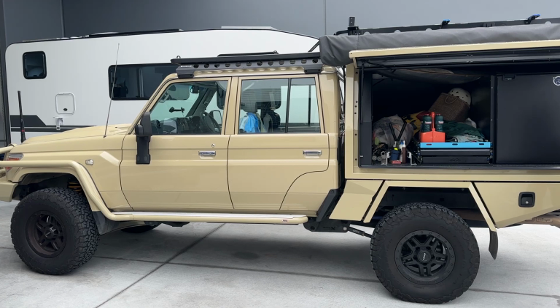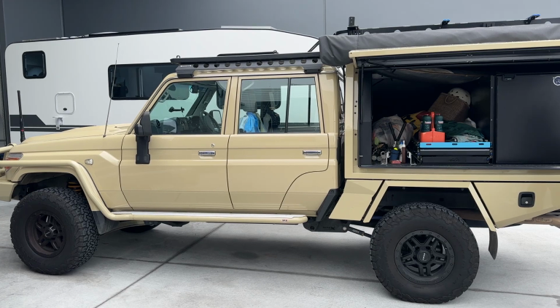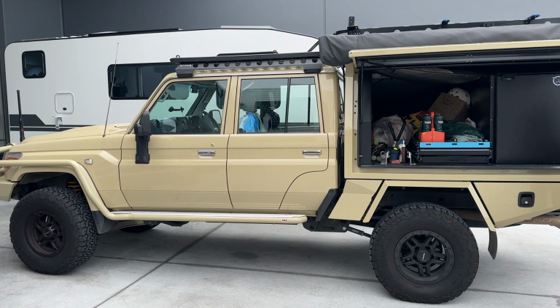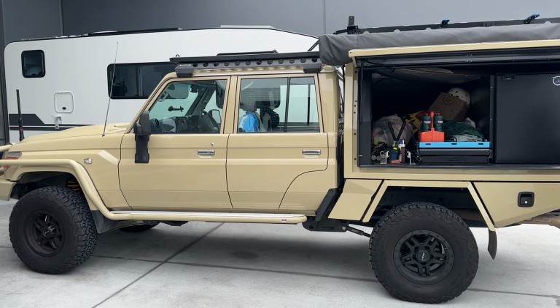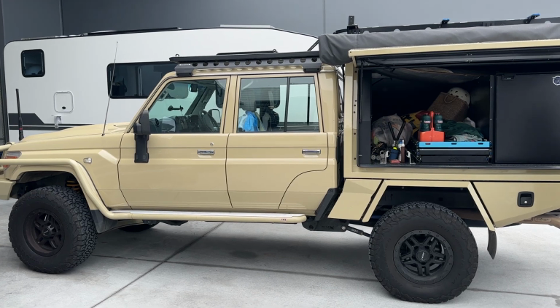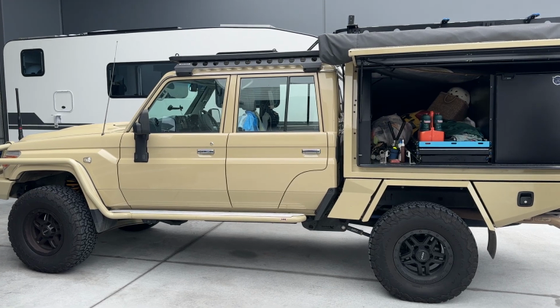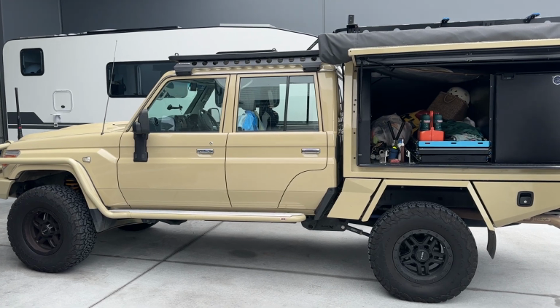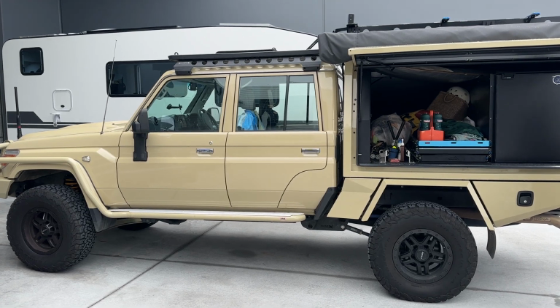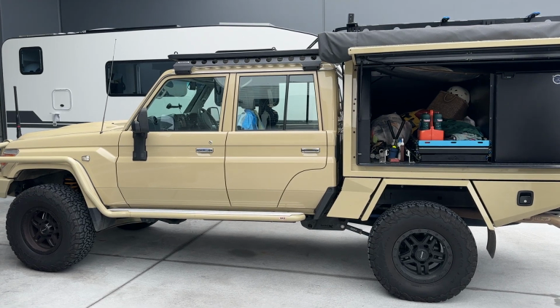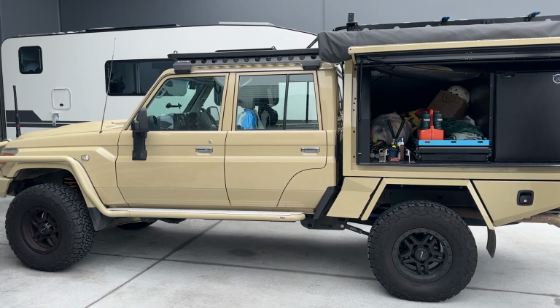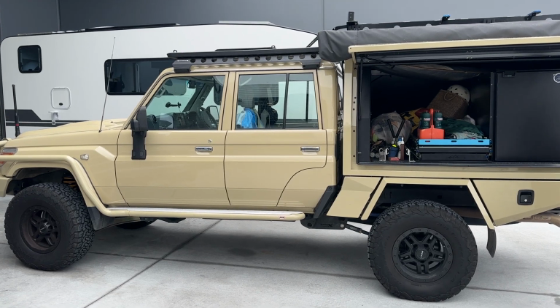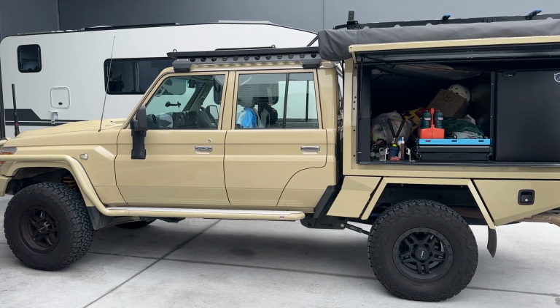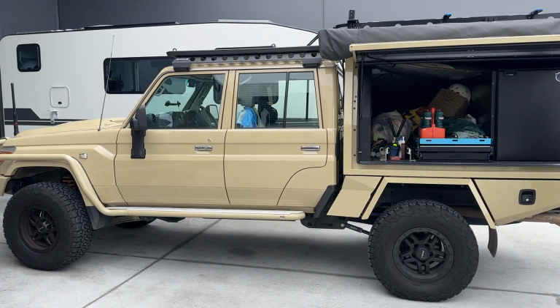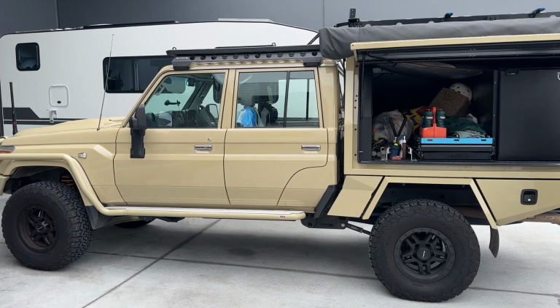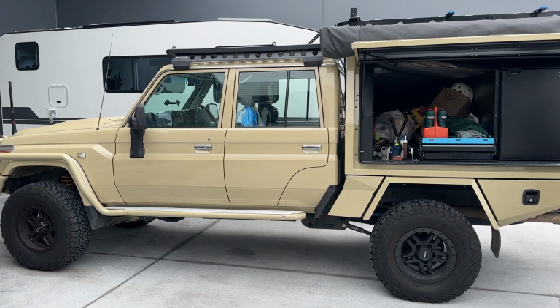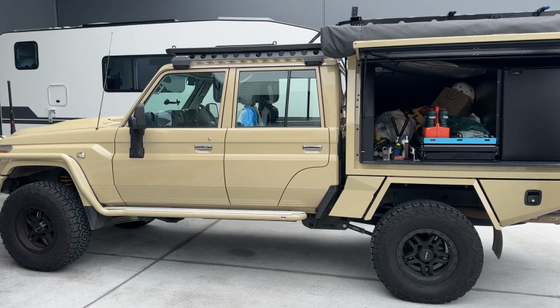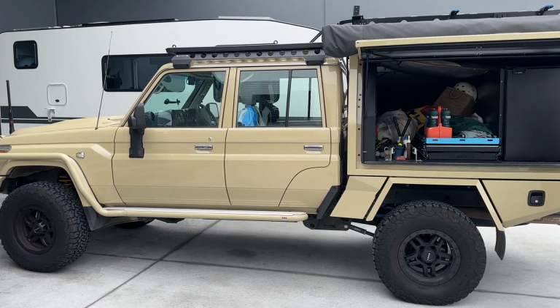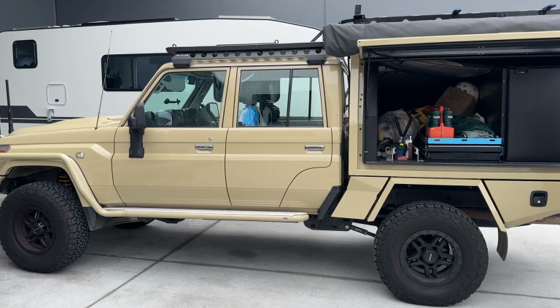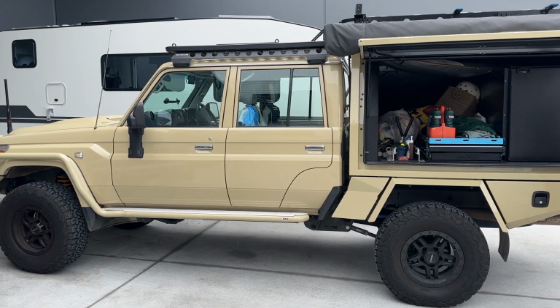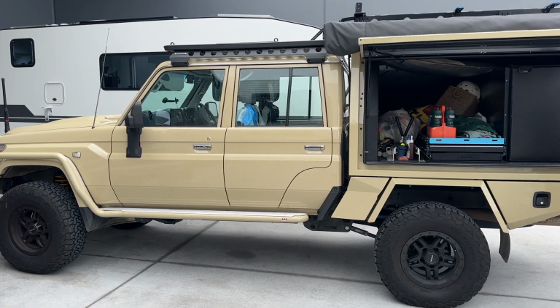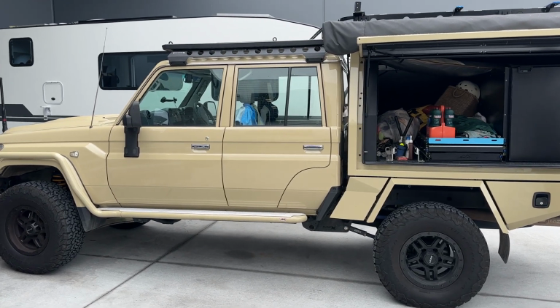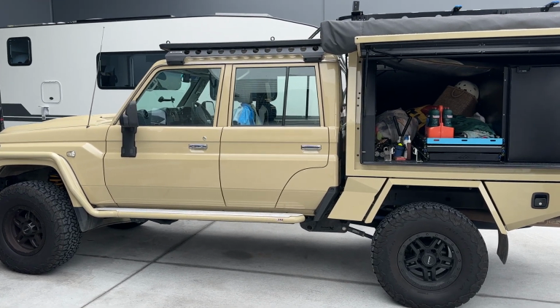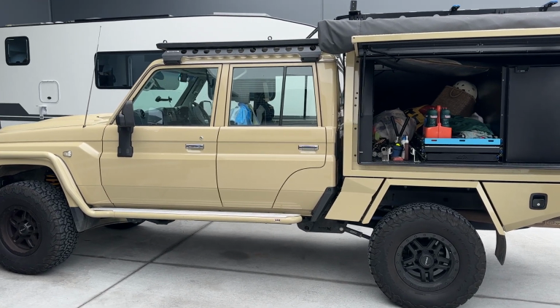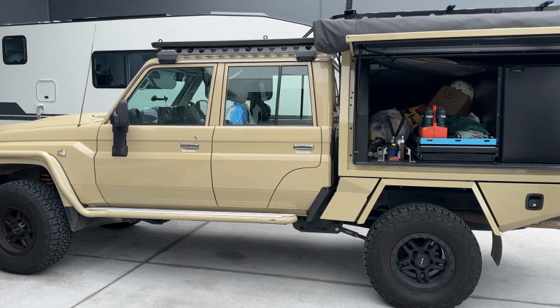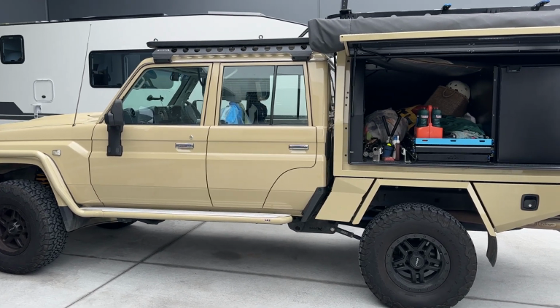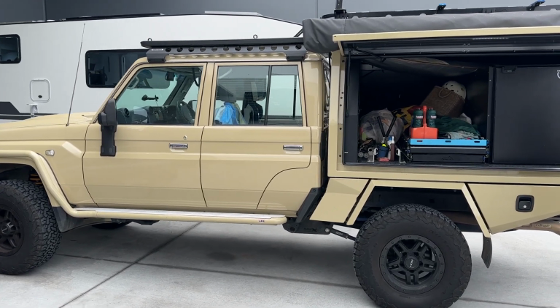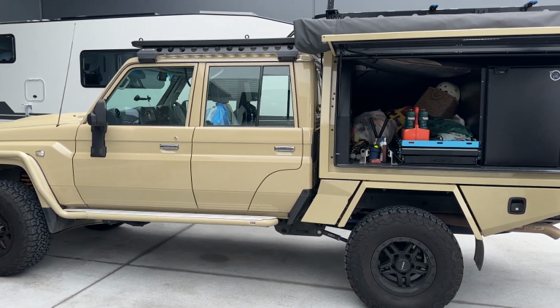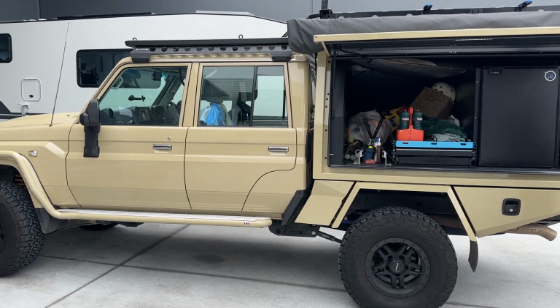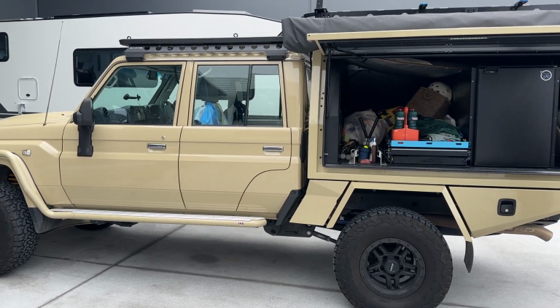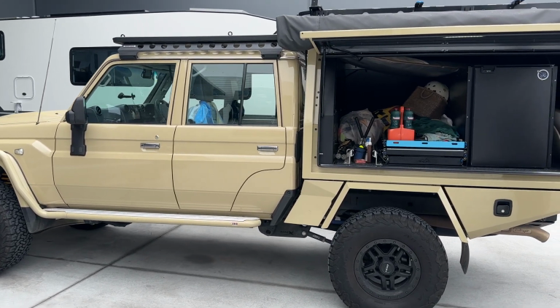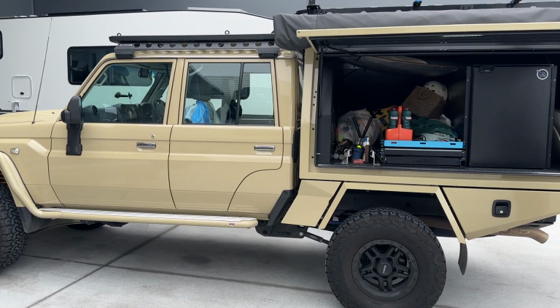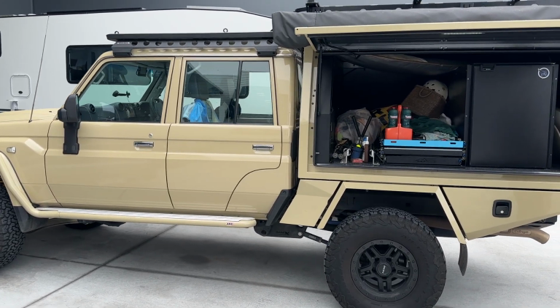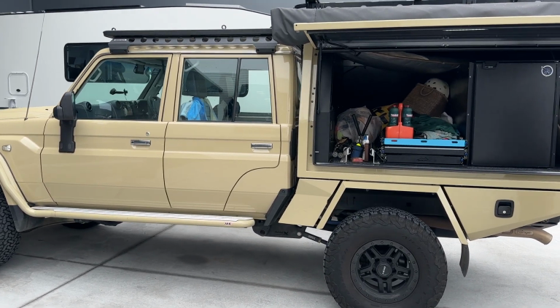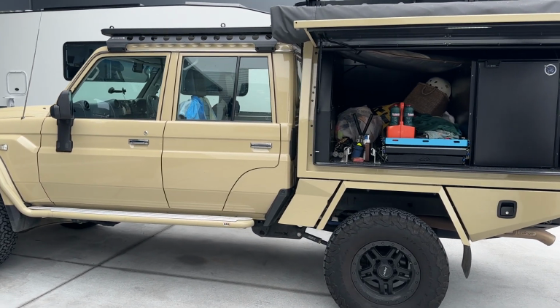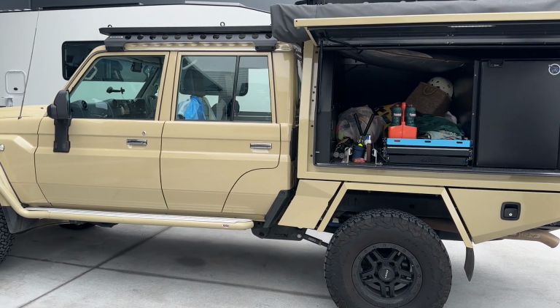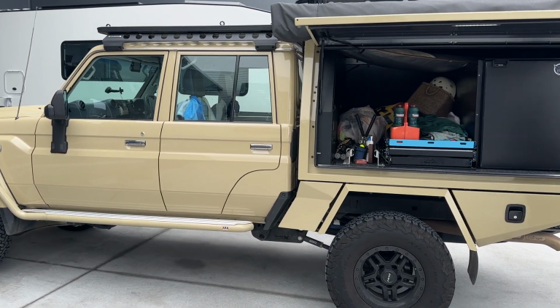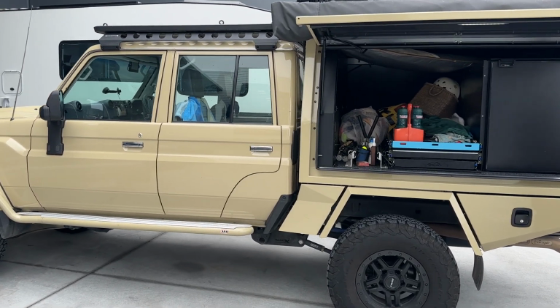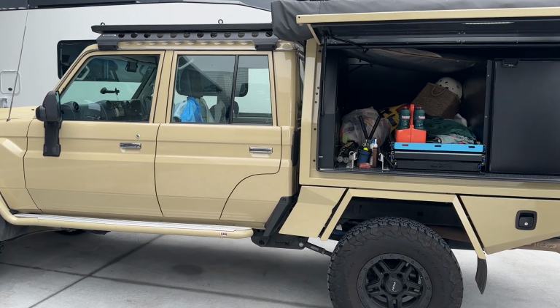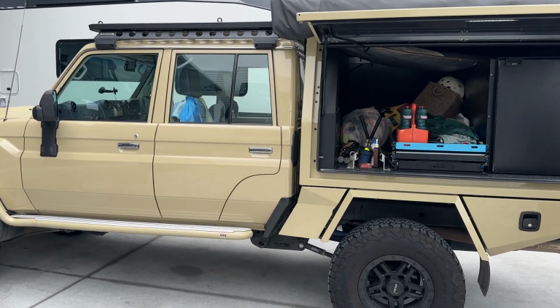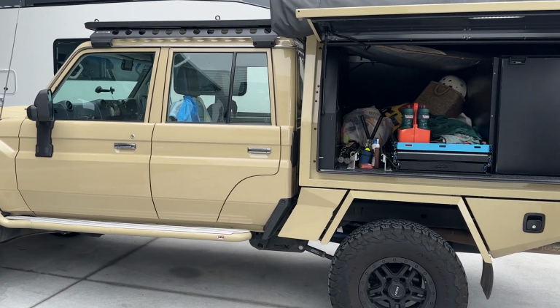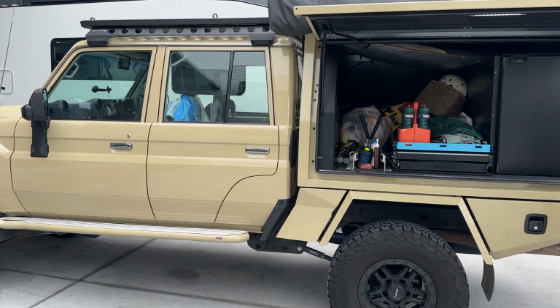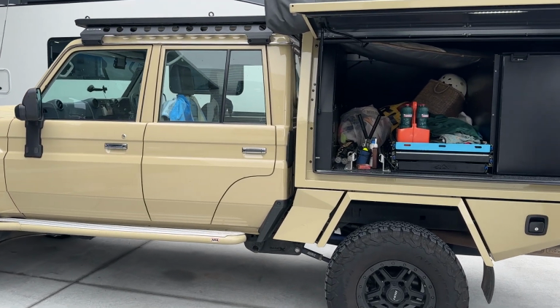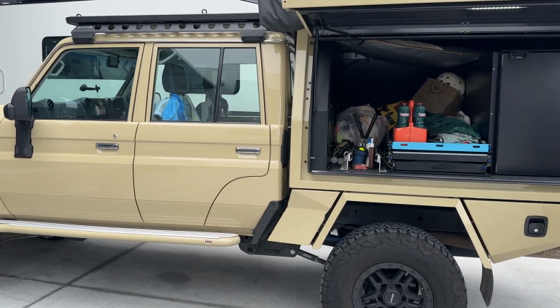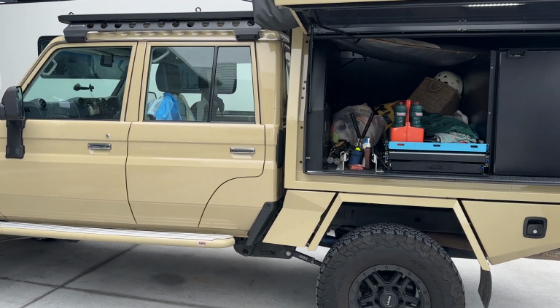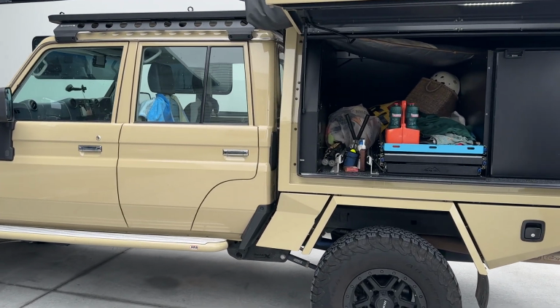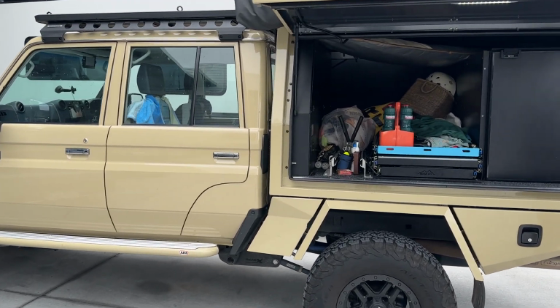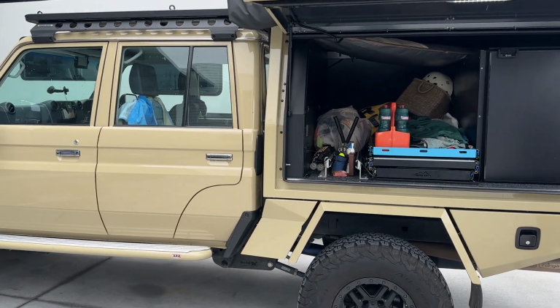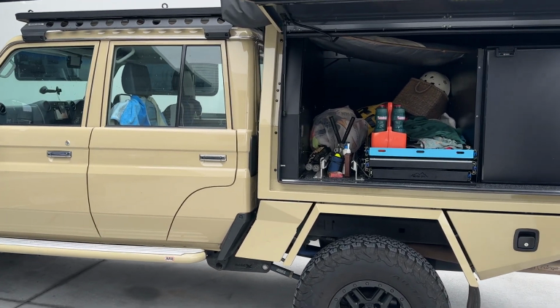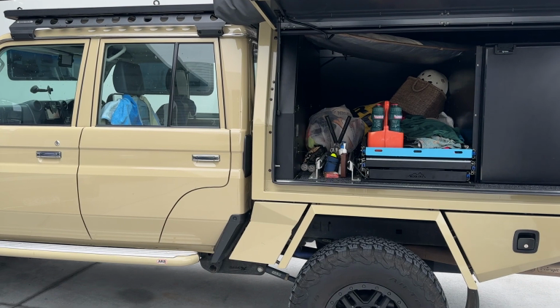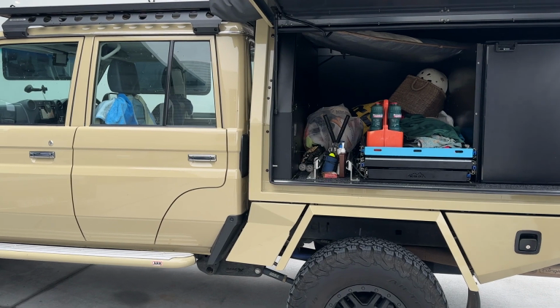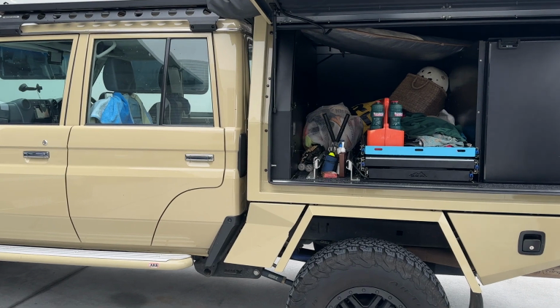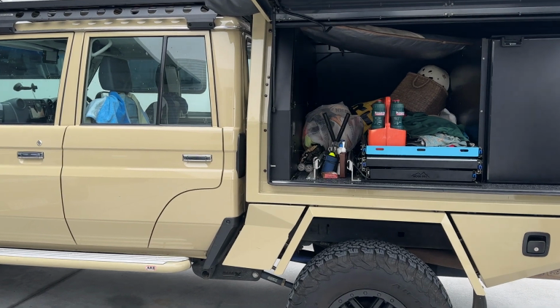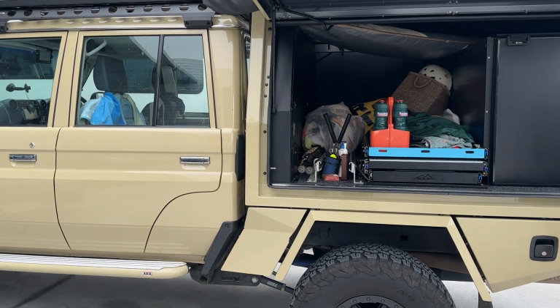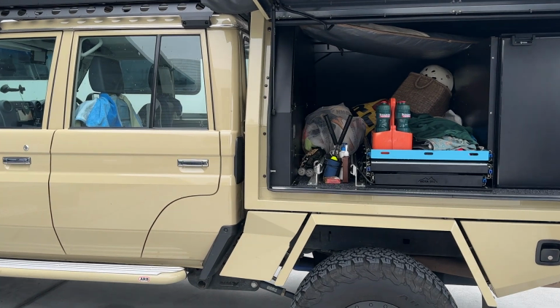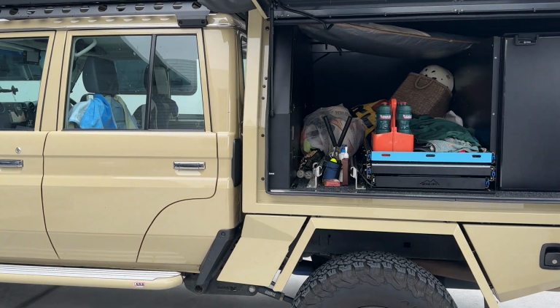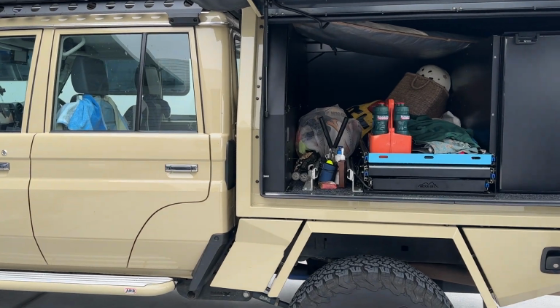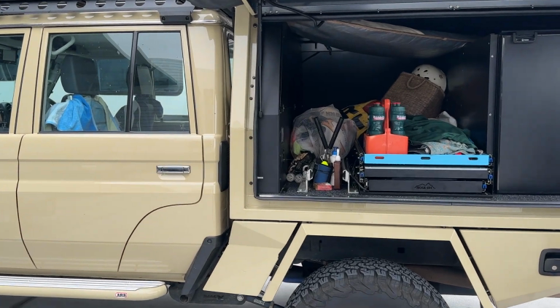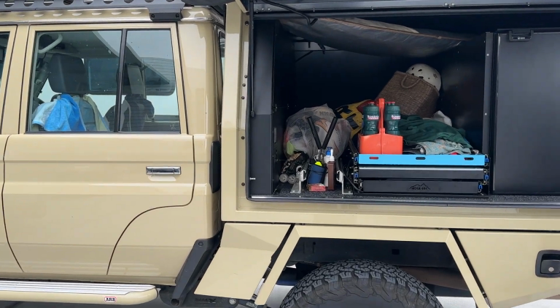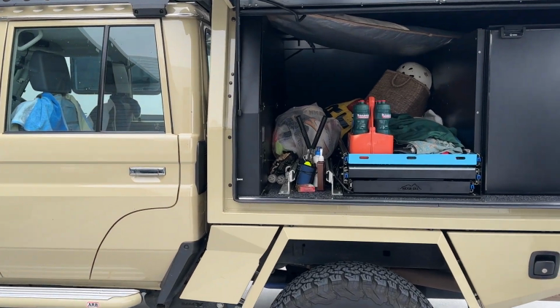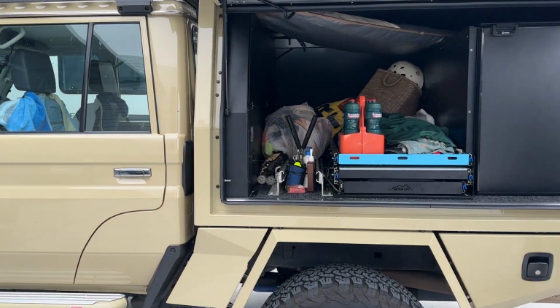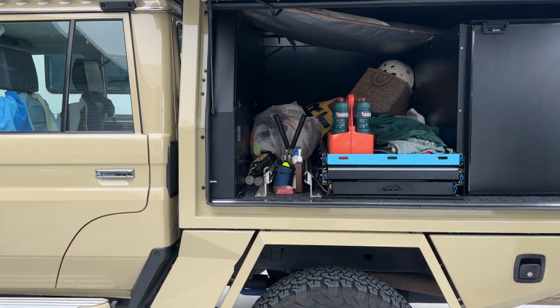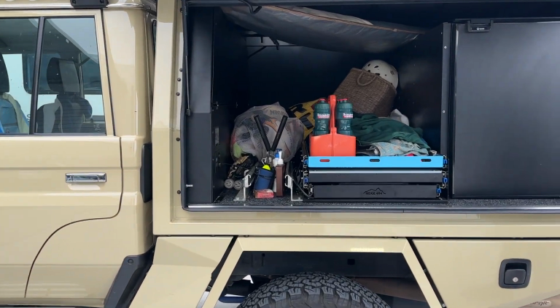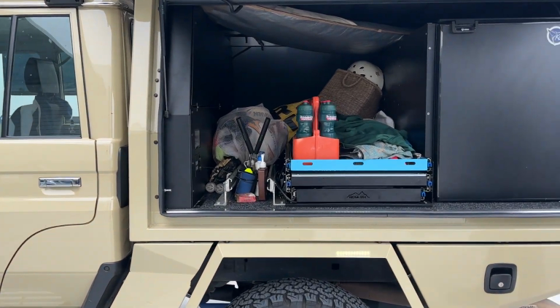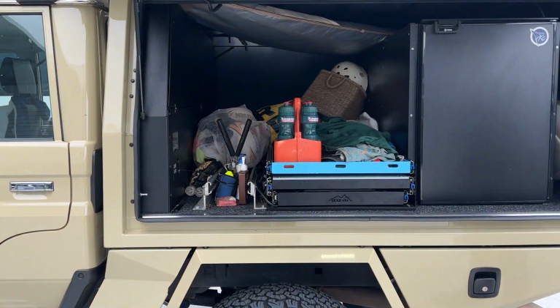Hi, Bruce from Safari. And look, this is the LC79, the first production one that we've had with Scotty AI.